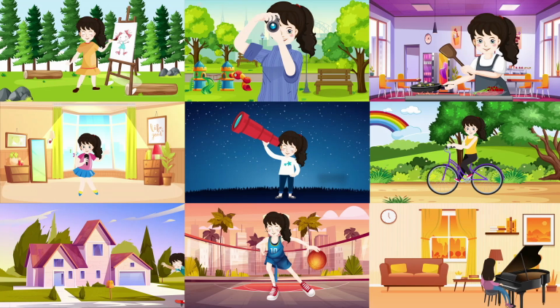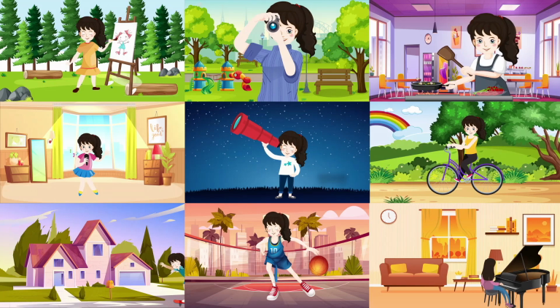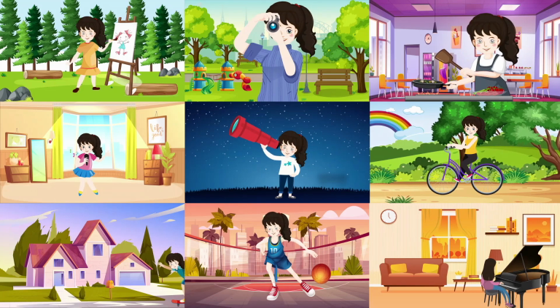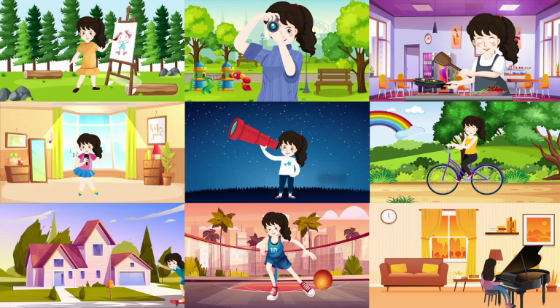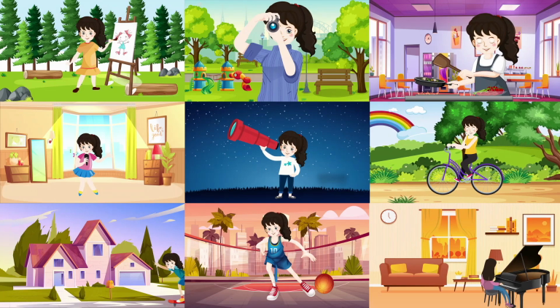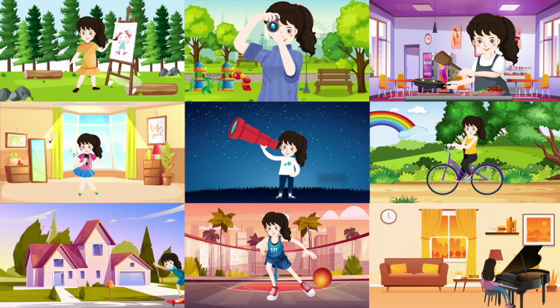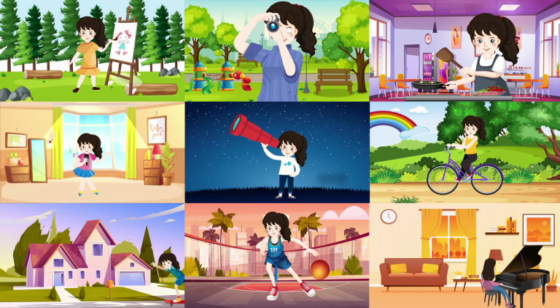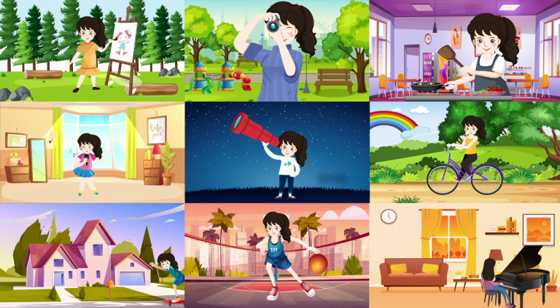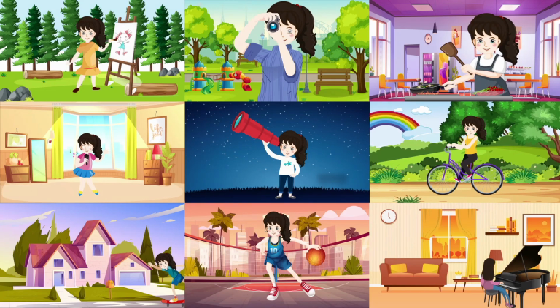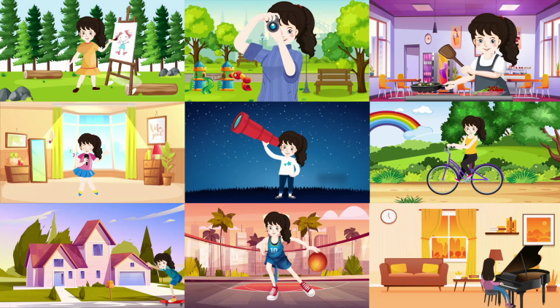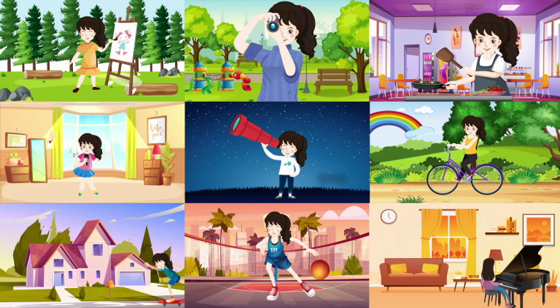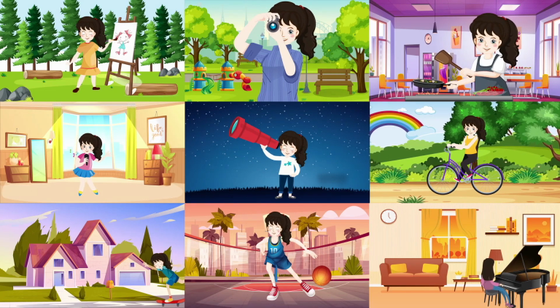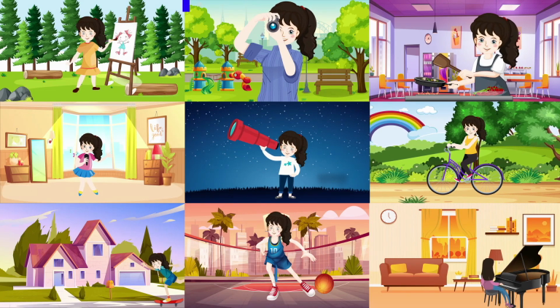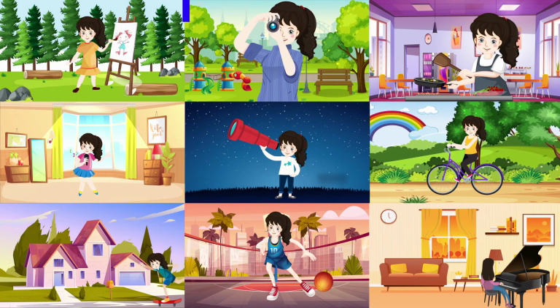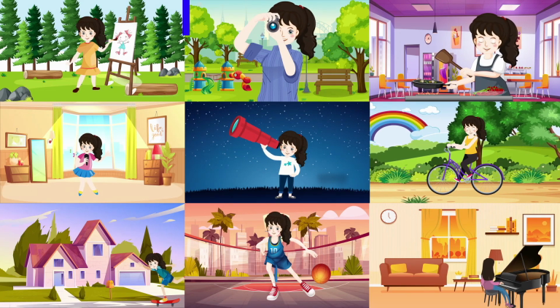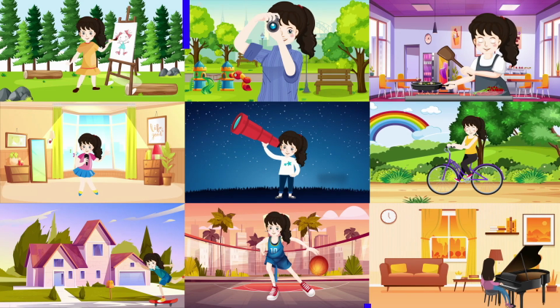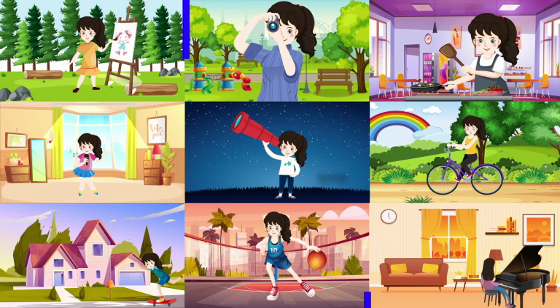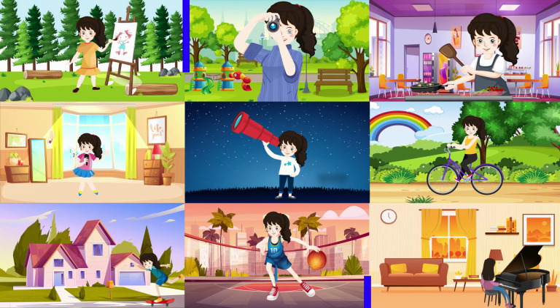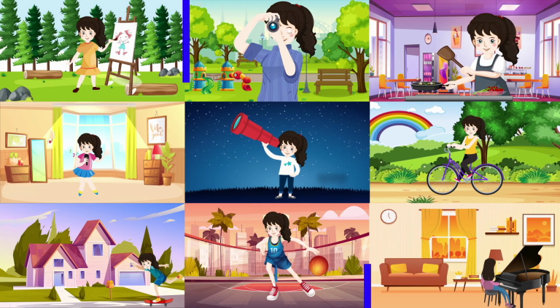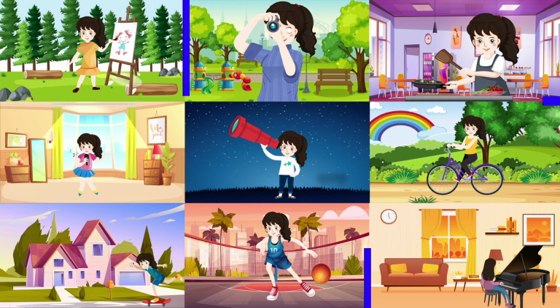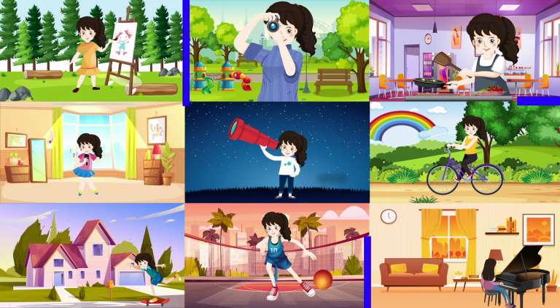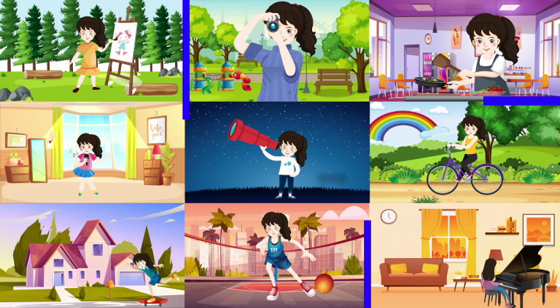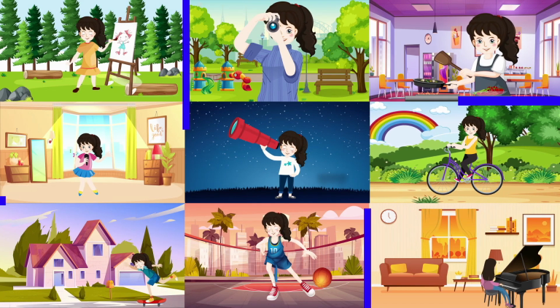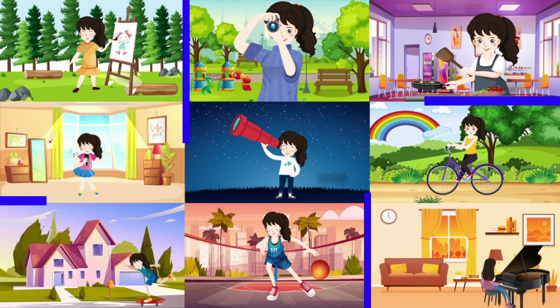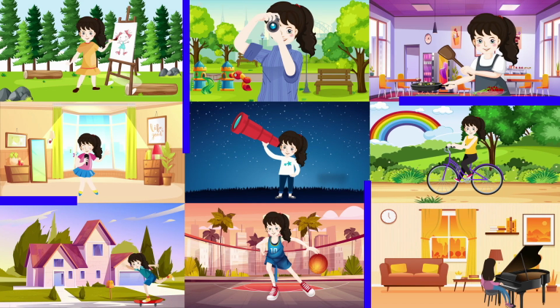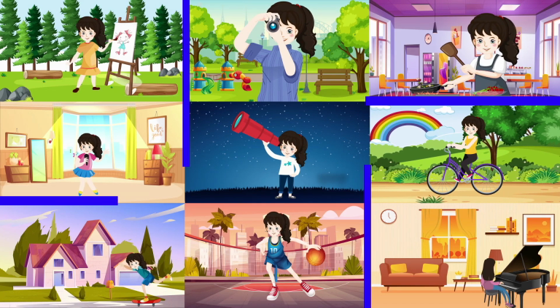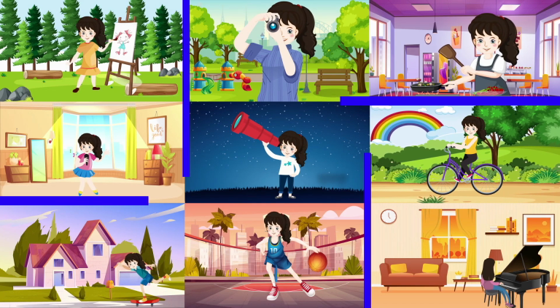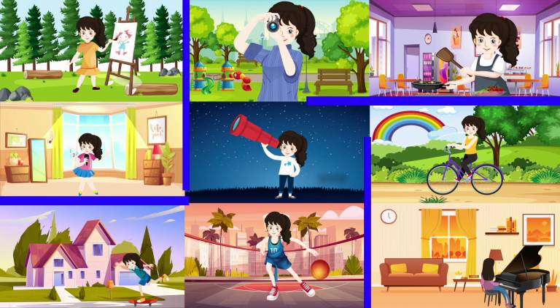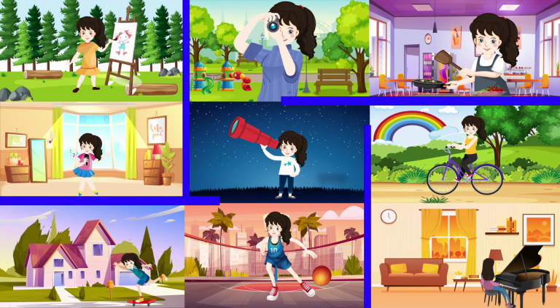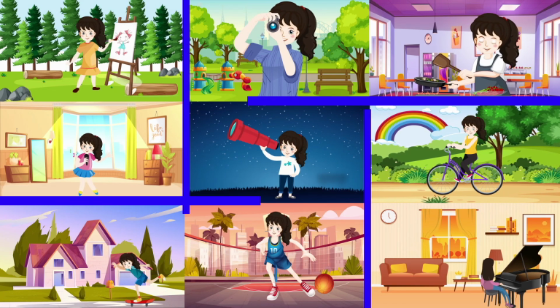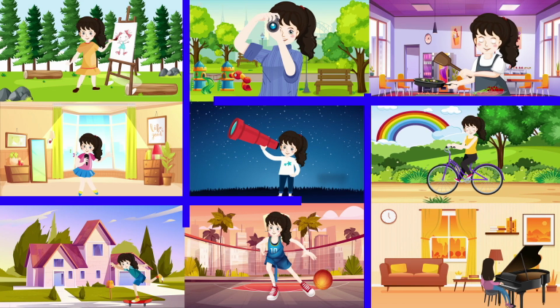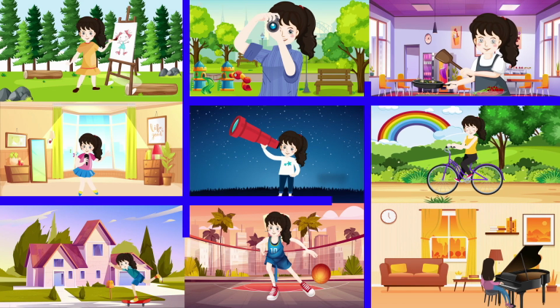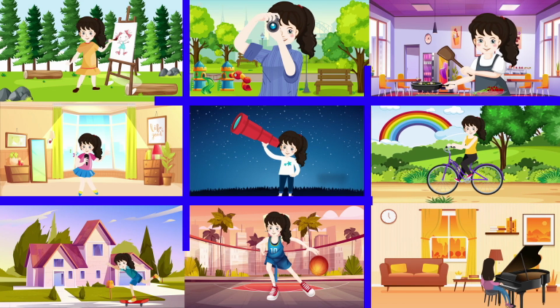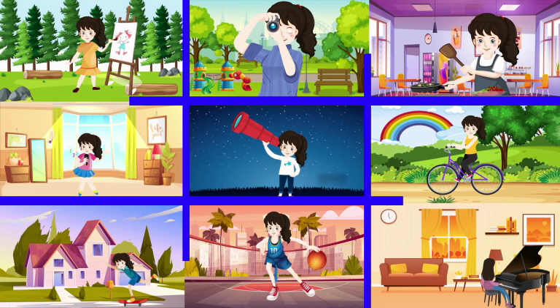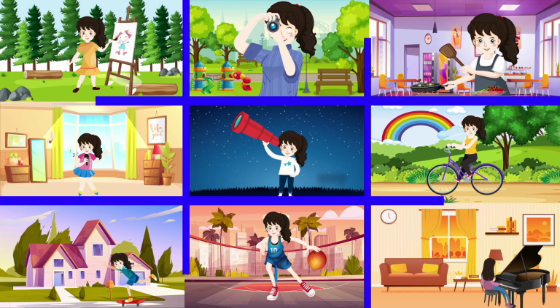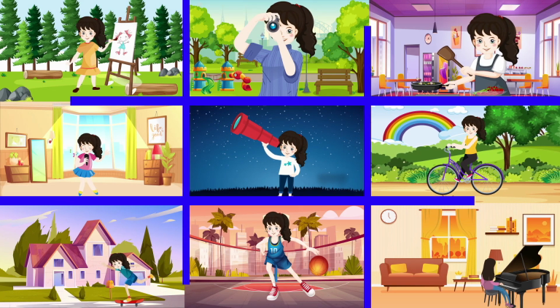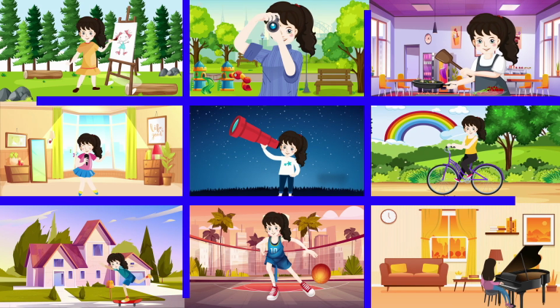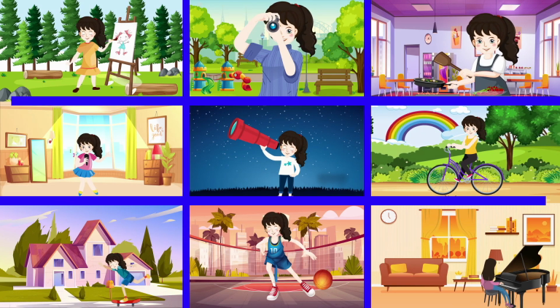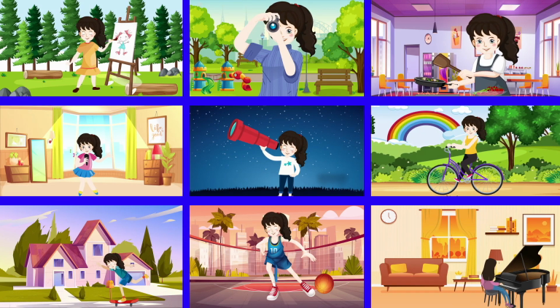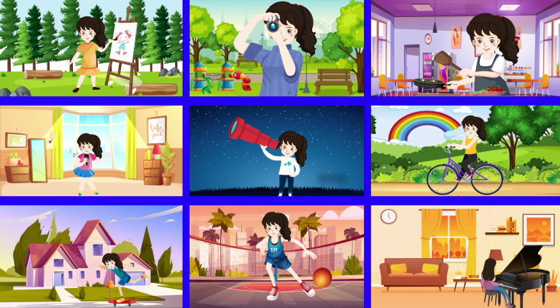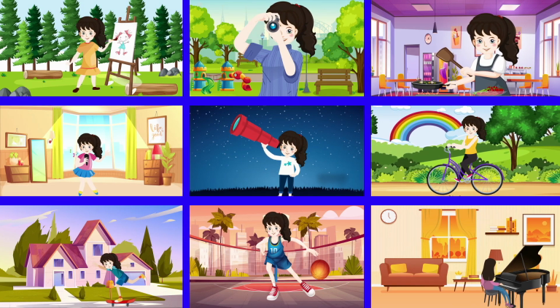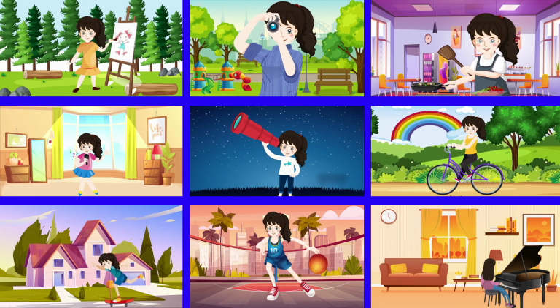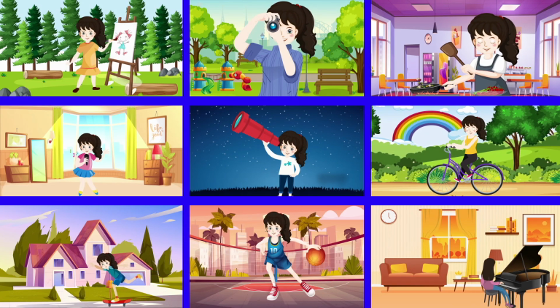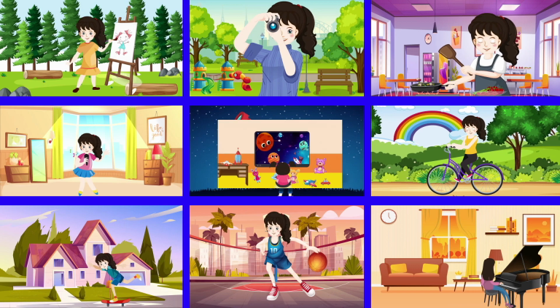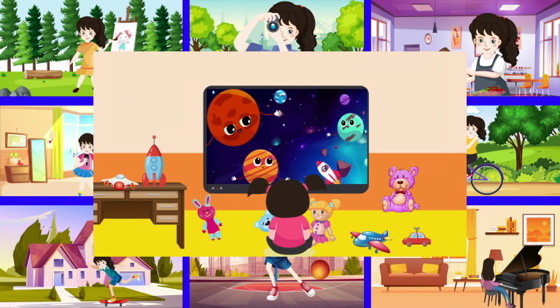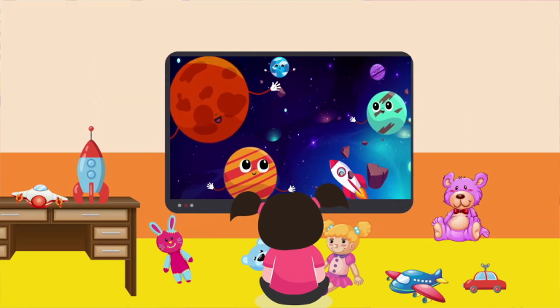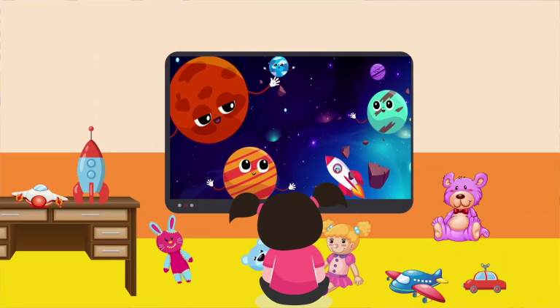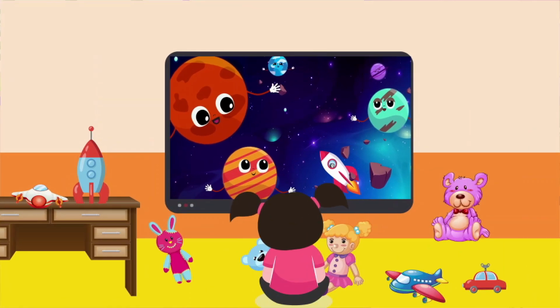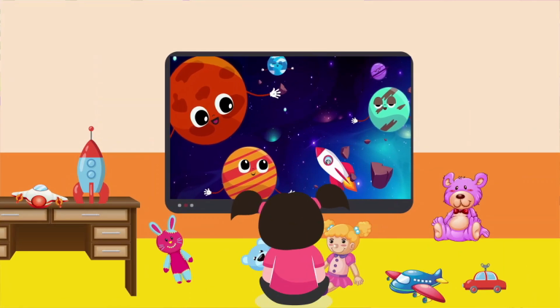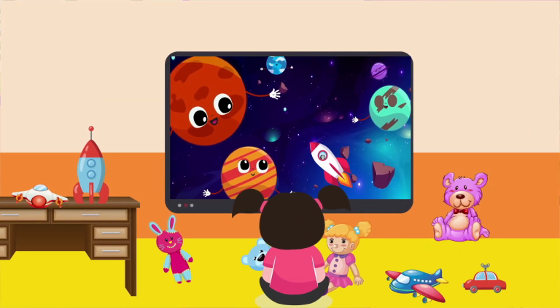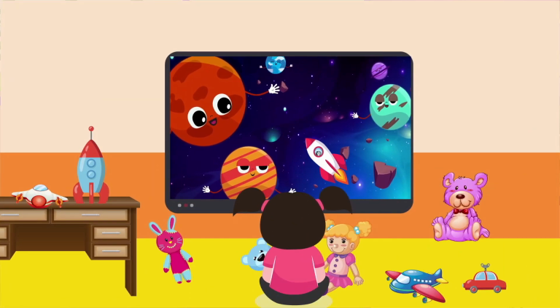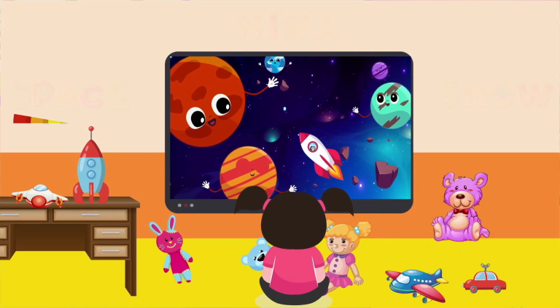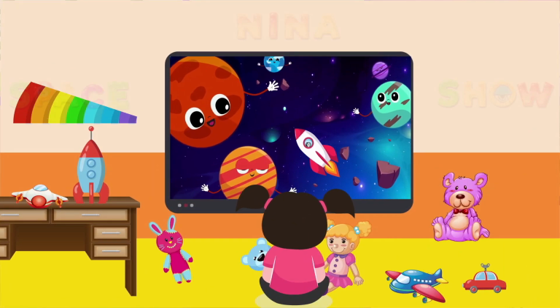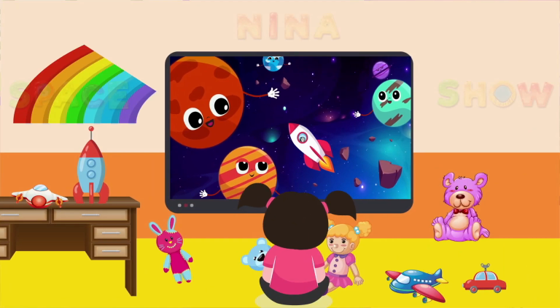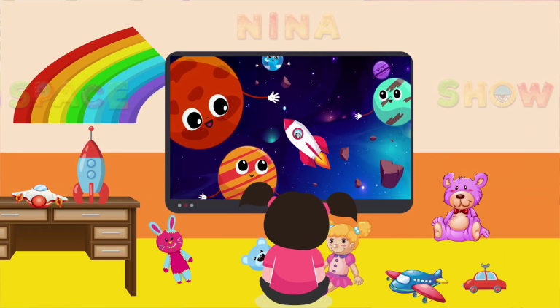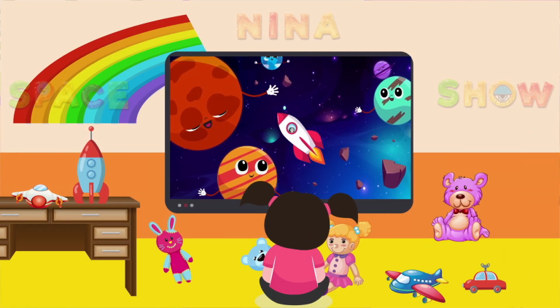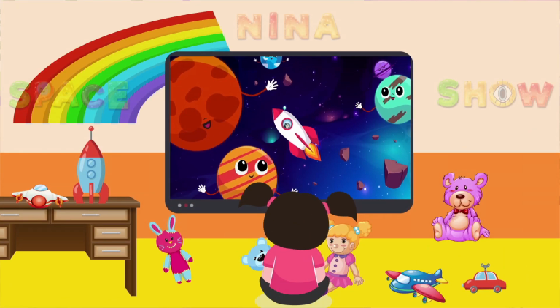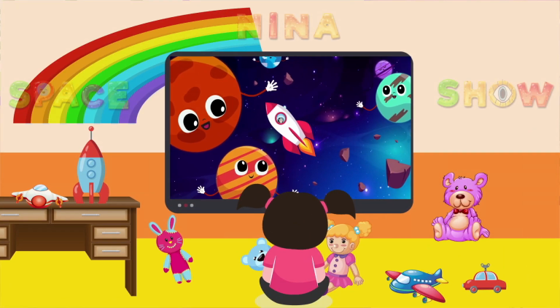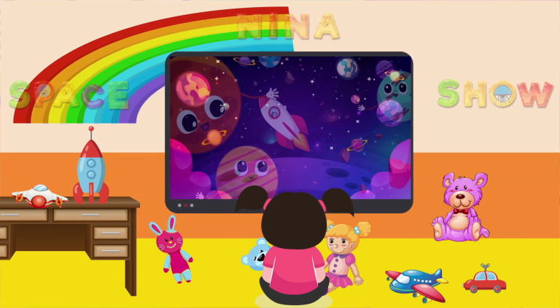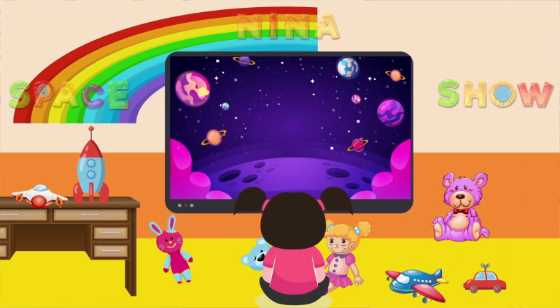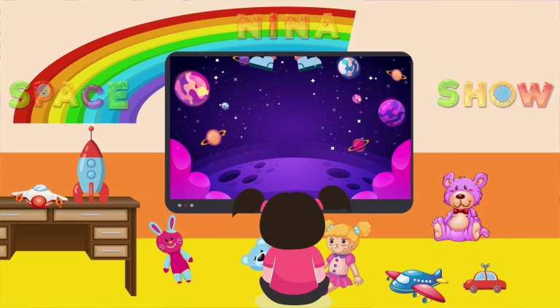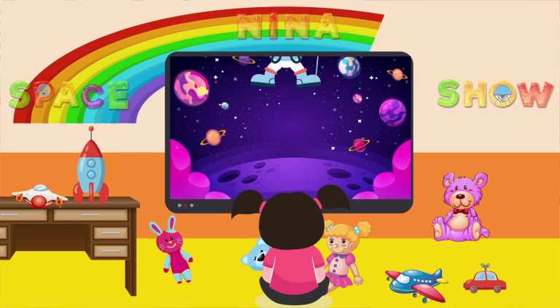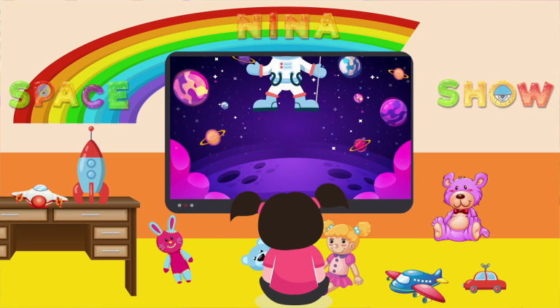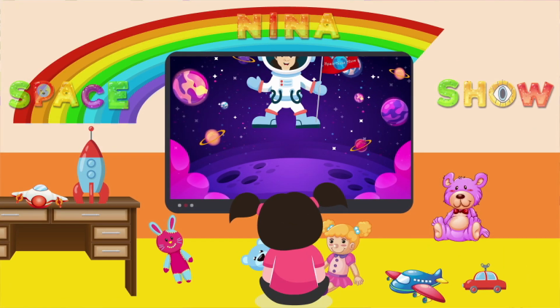SpaceX Force, off we go, three, two, one, rocket launch!